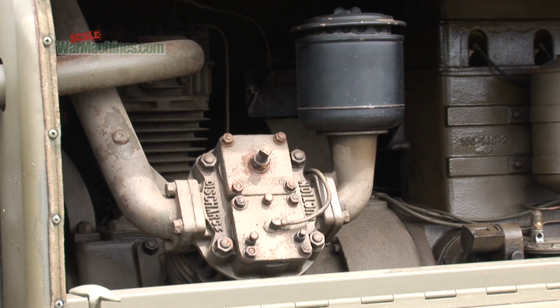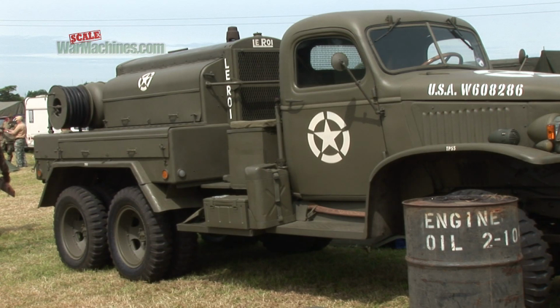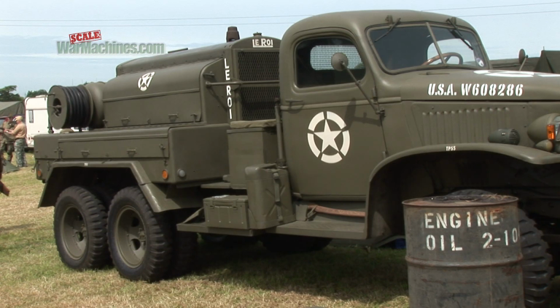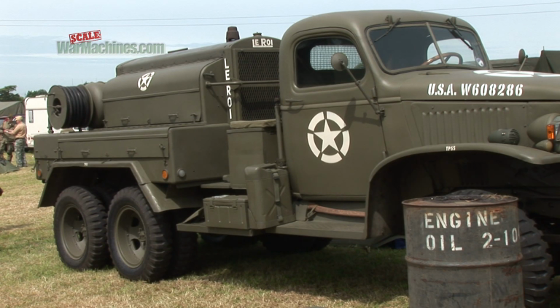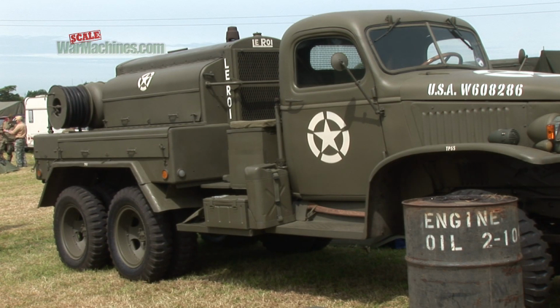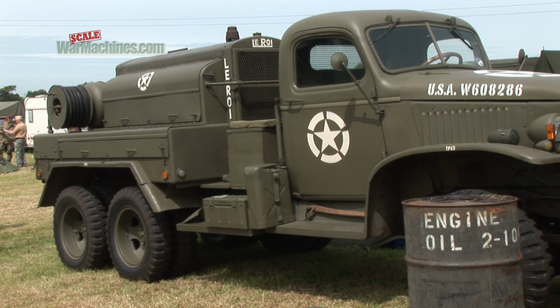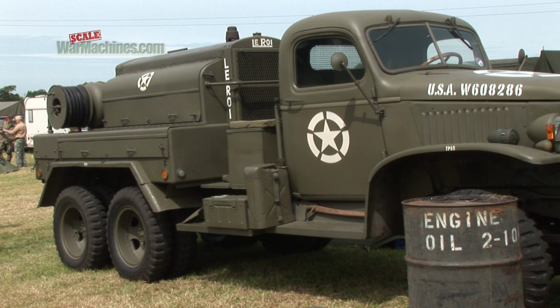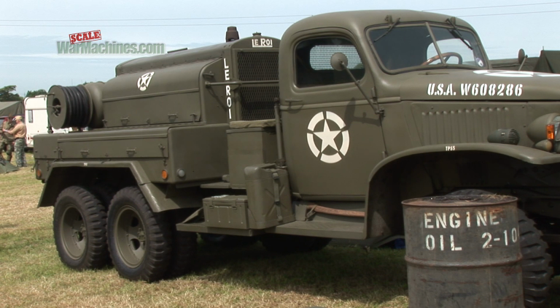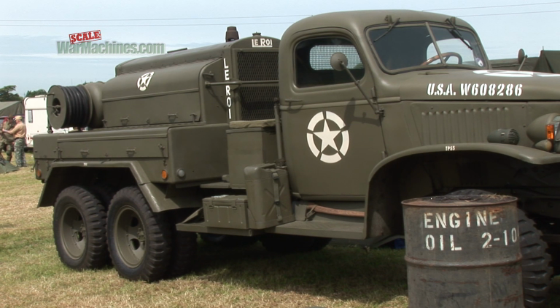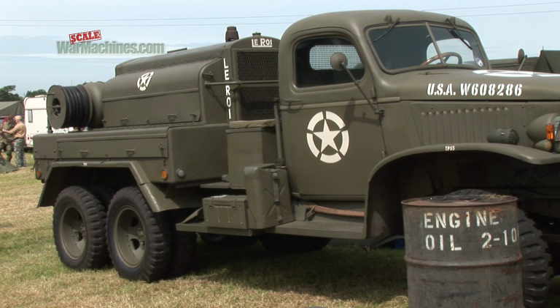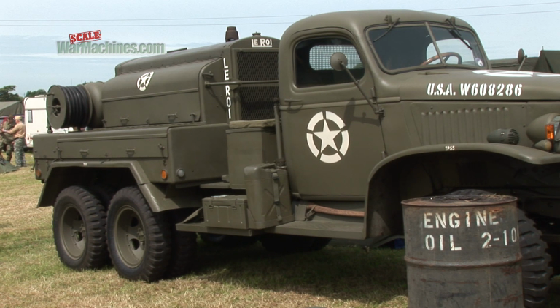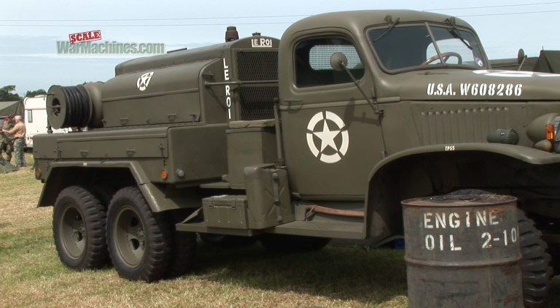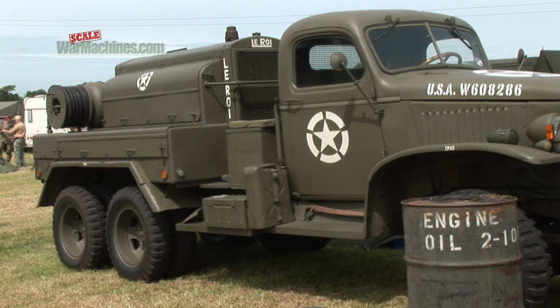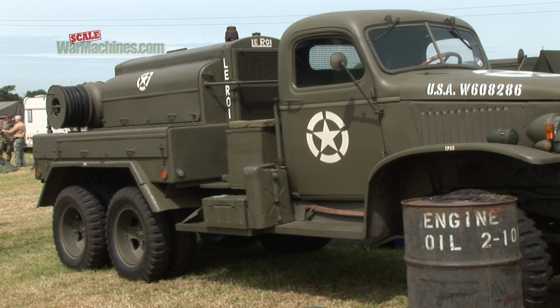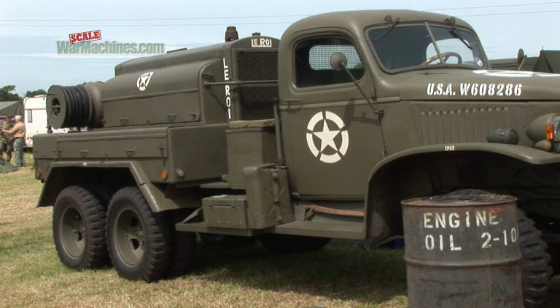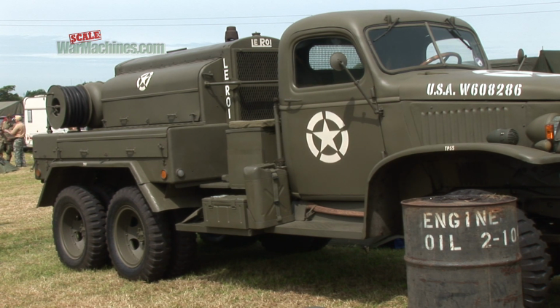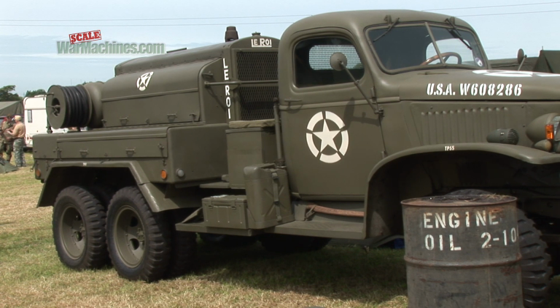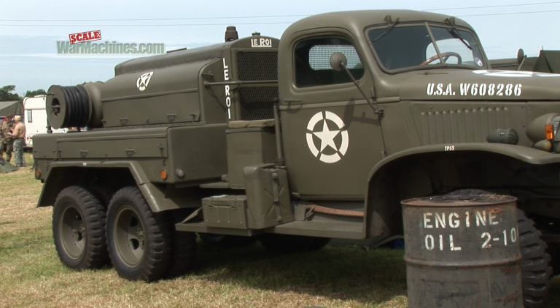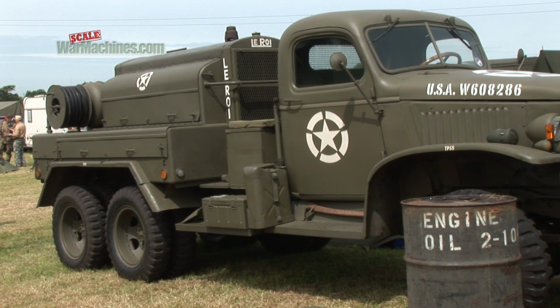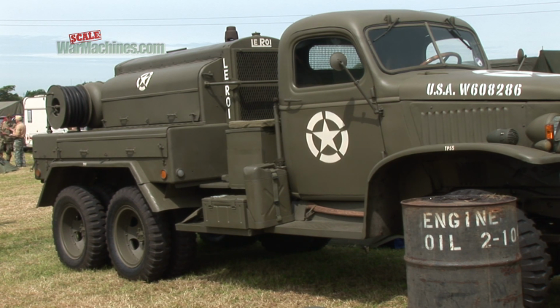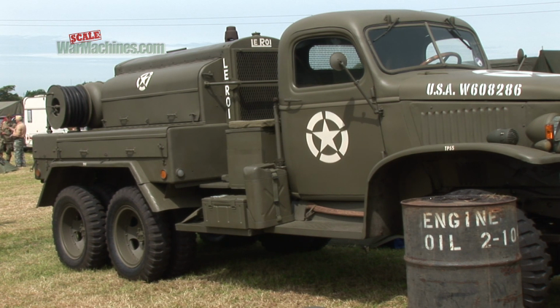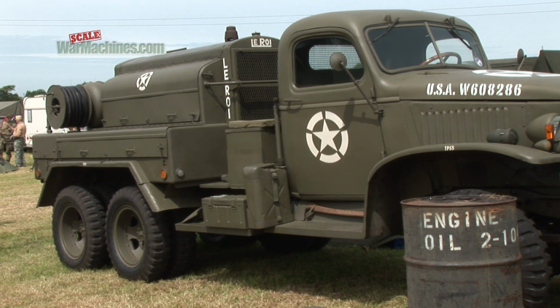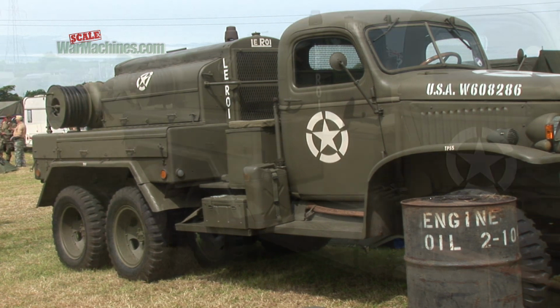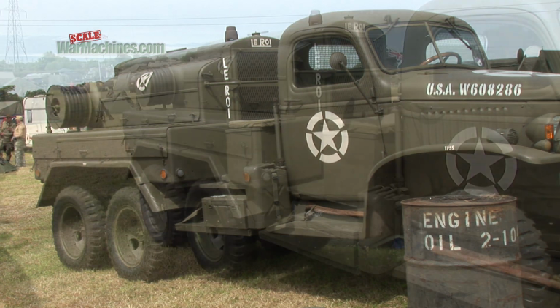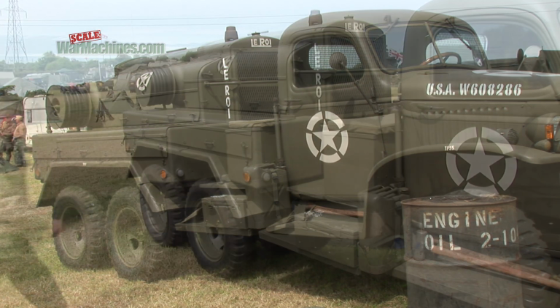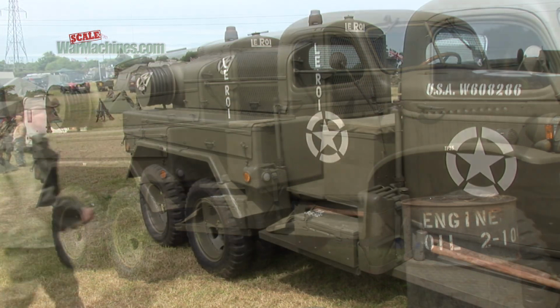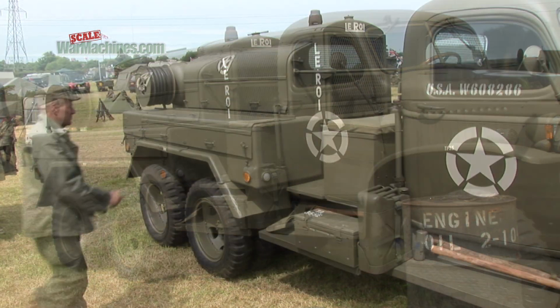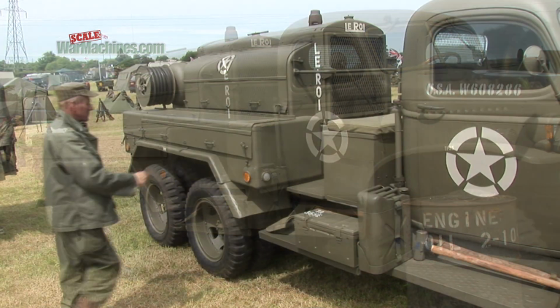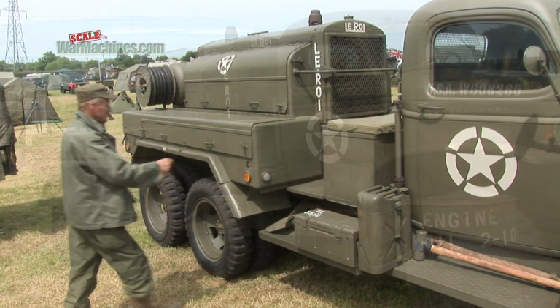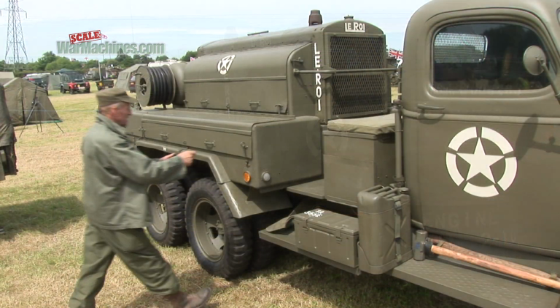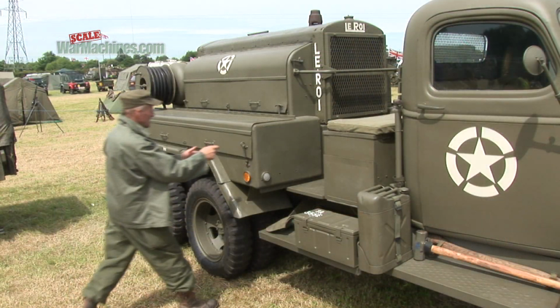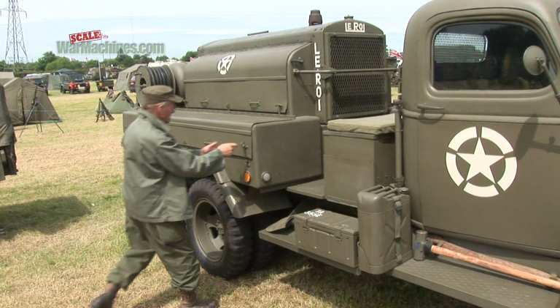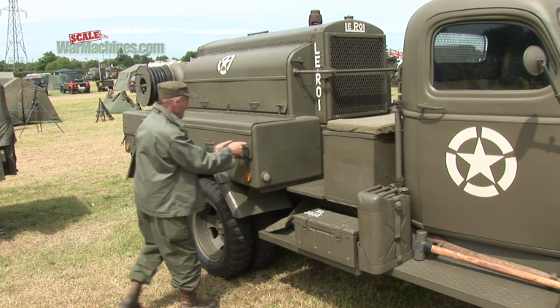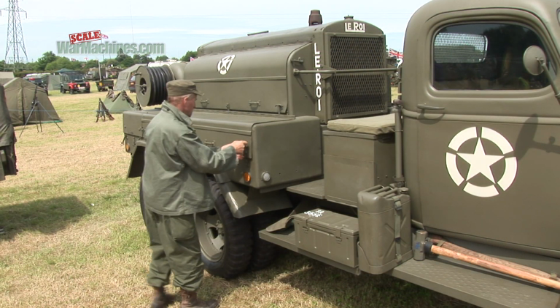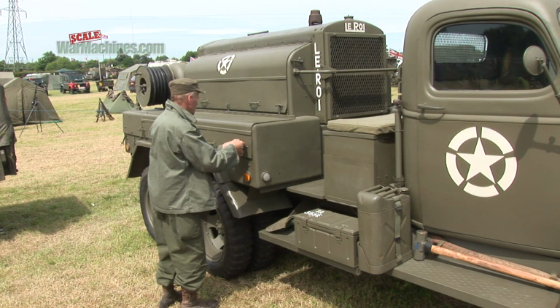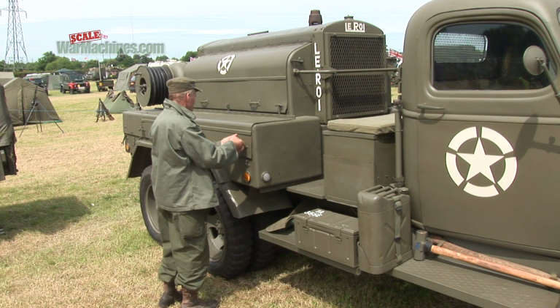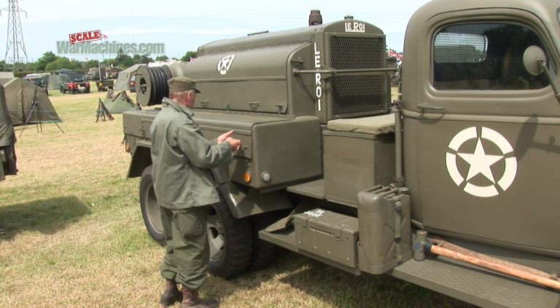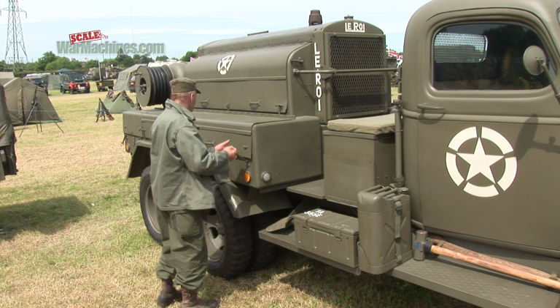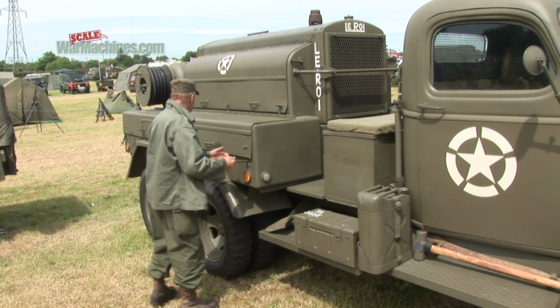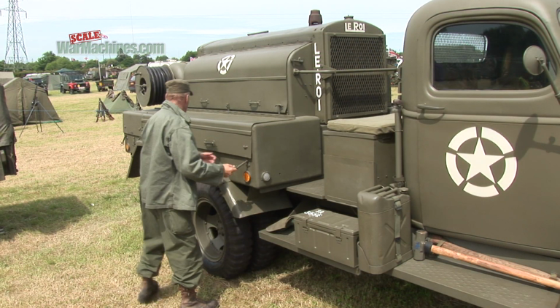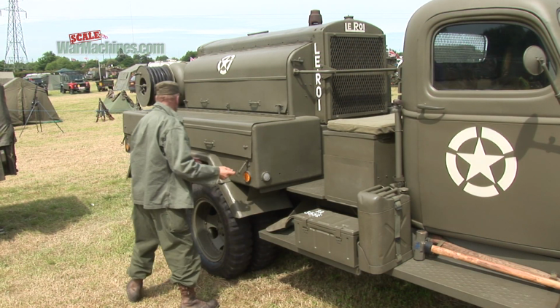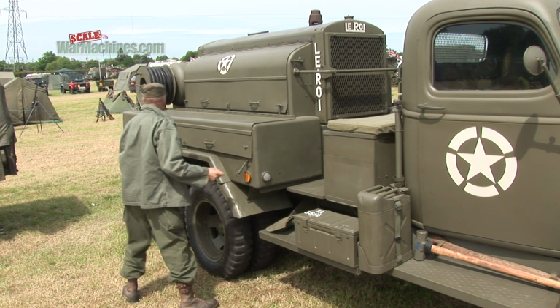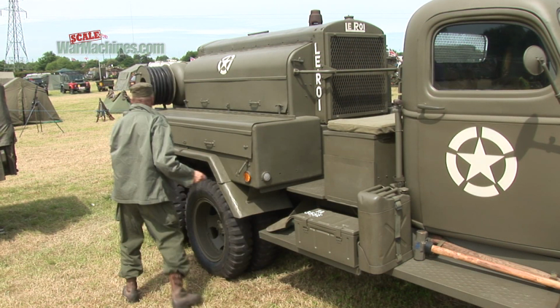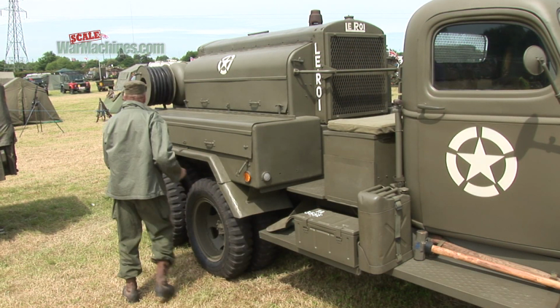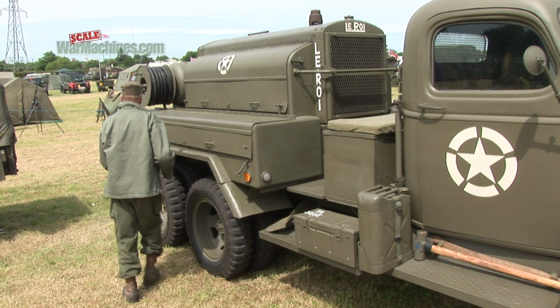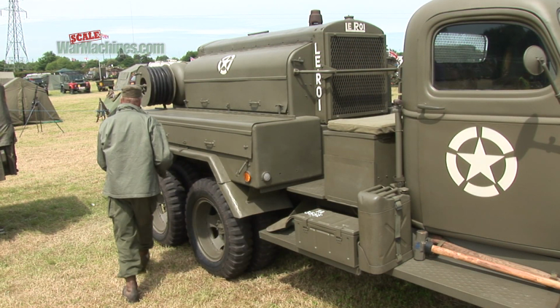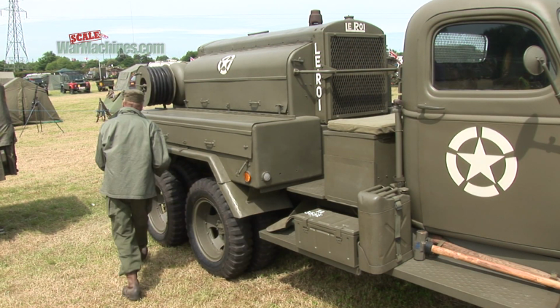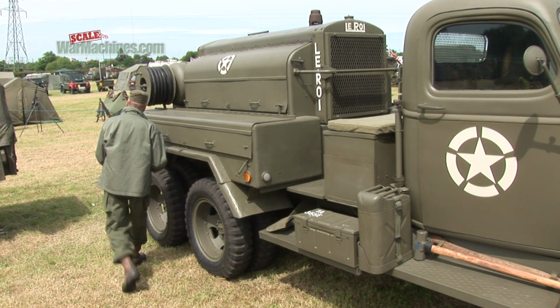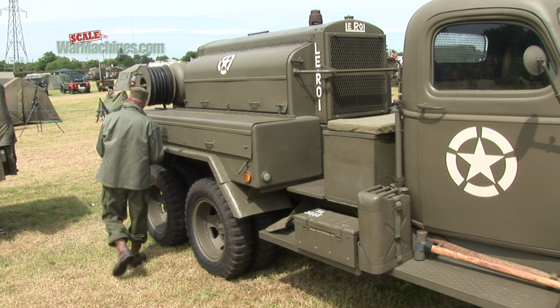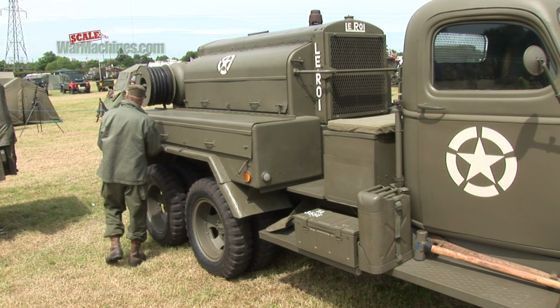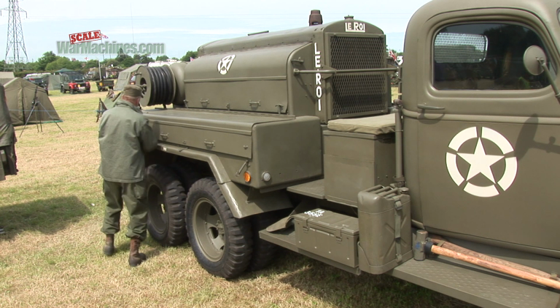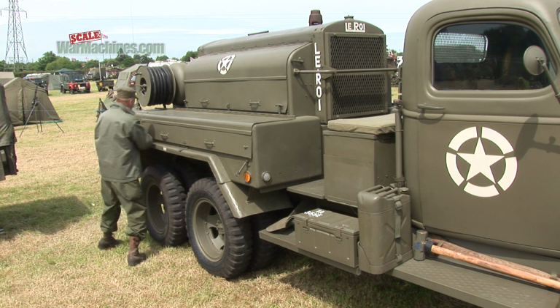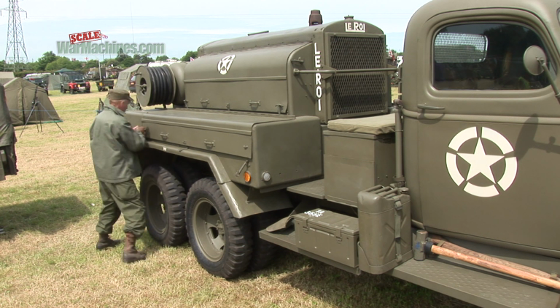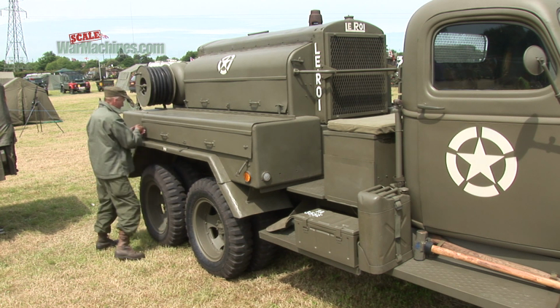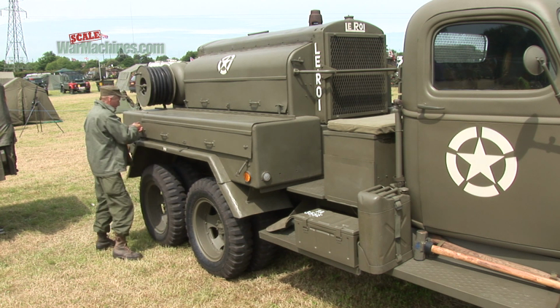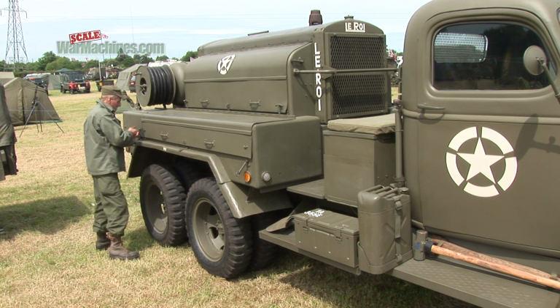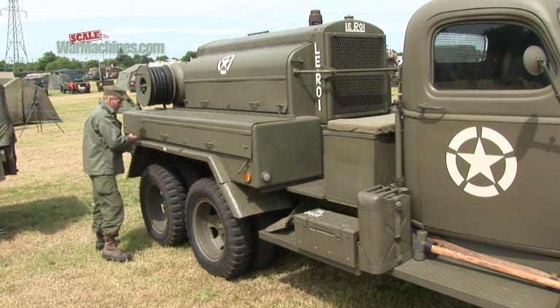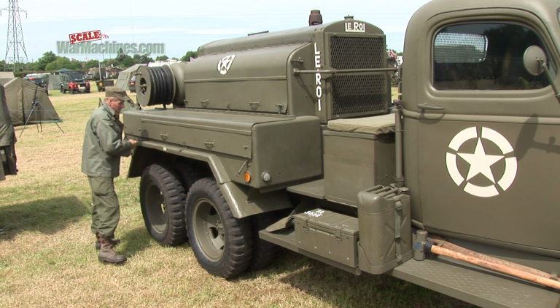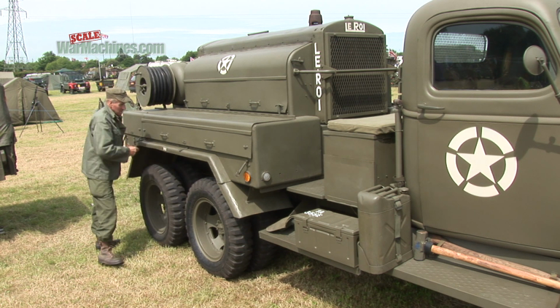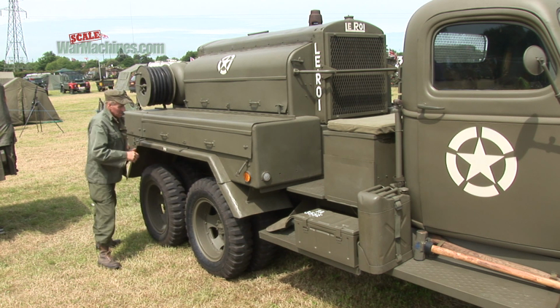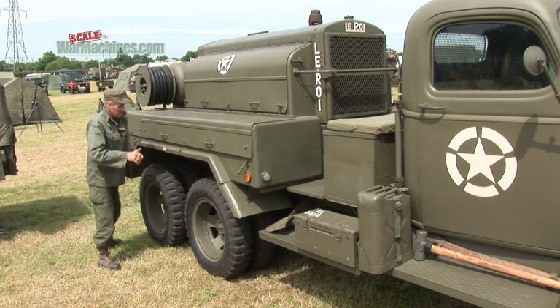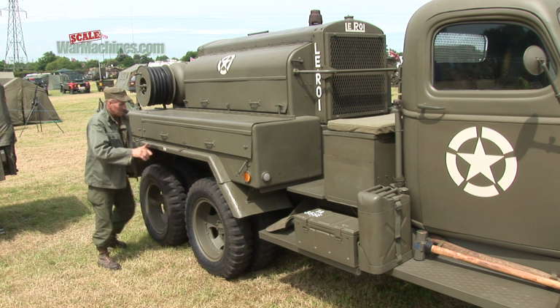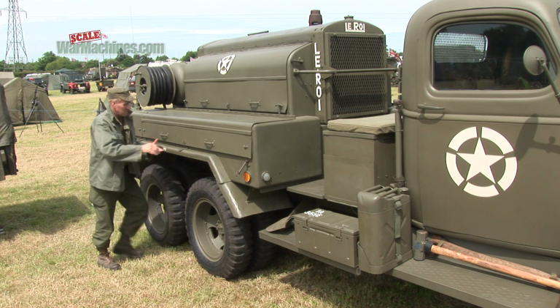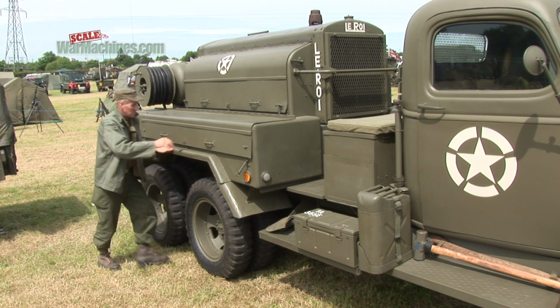This gloriously maintained Leroy was on display at the Solent Overlord show, and its owner agreed to give us a guided tour.